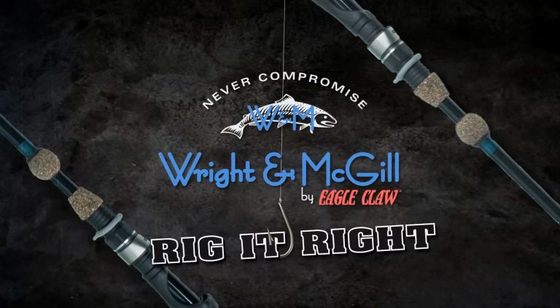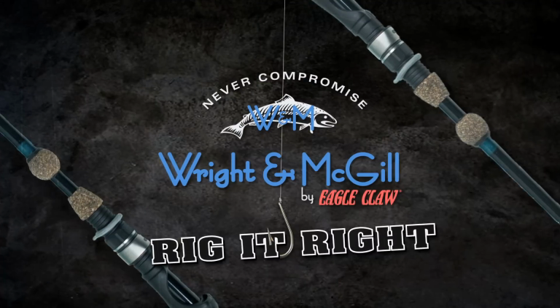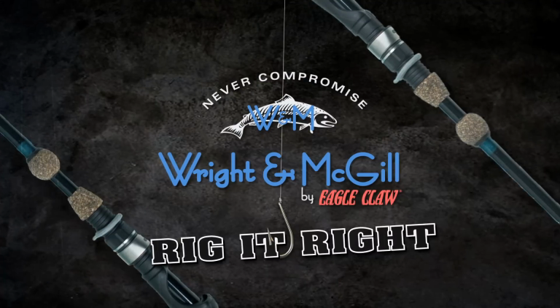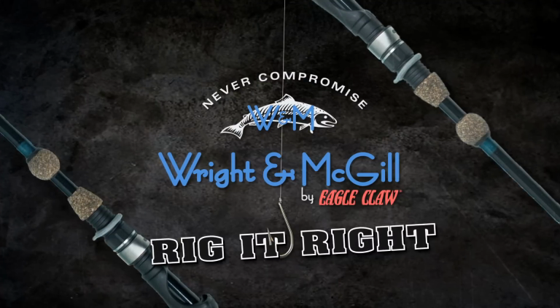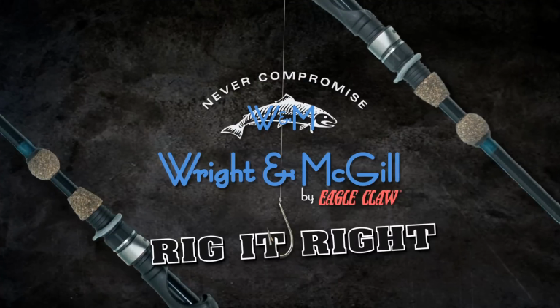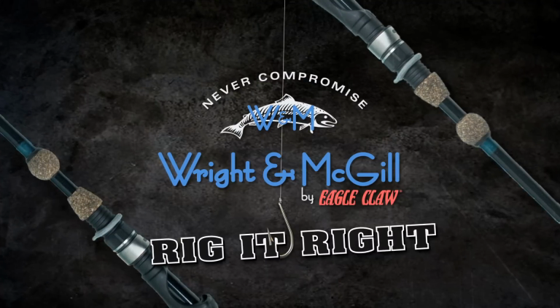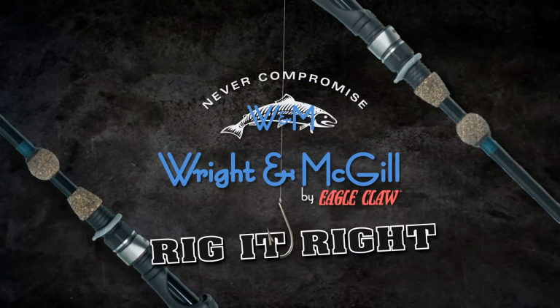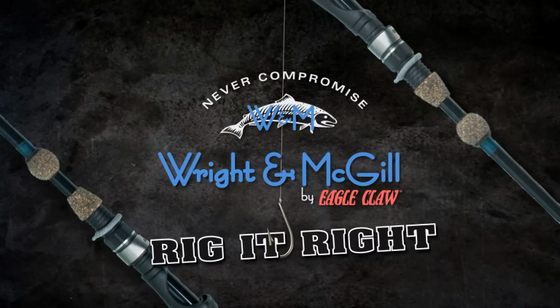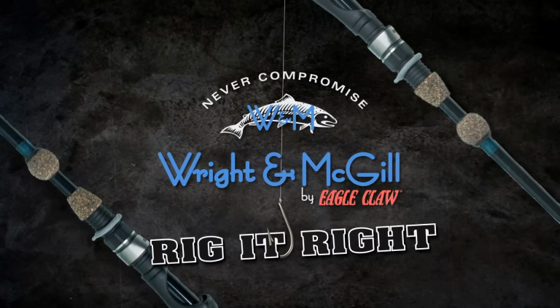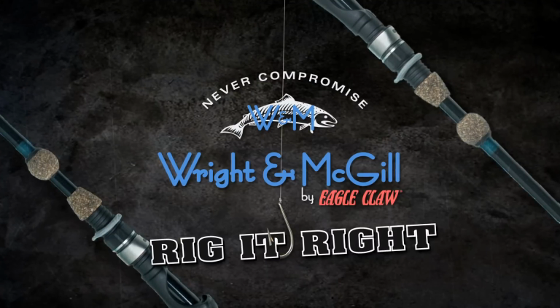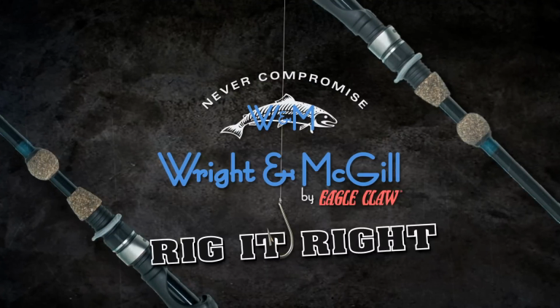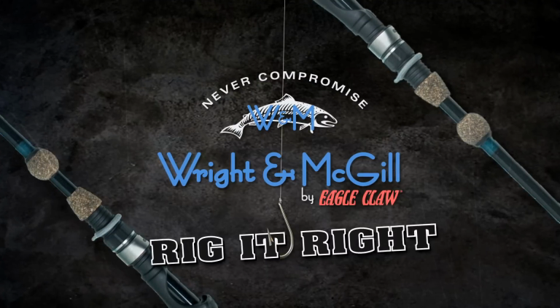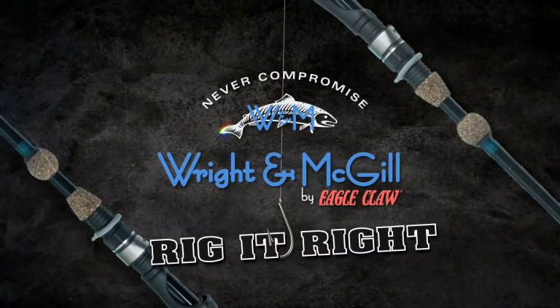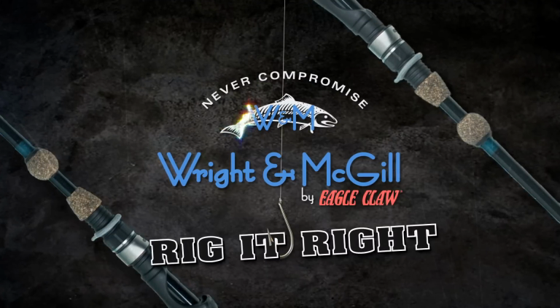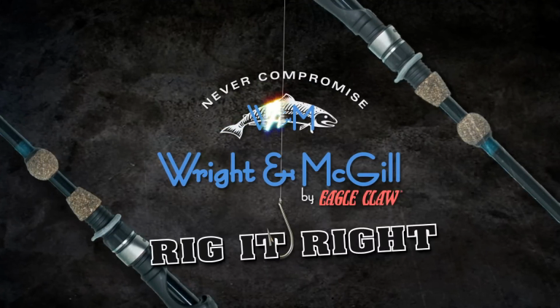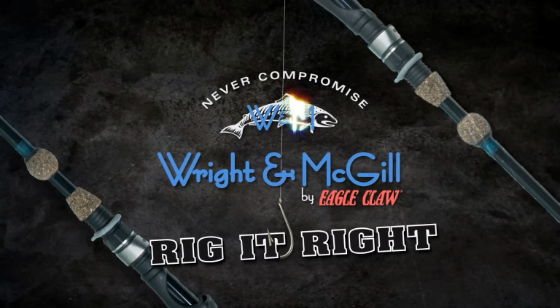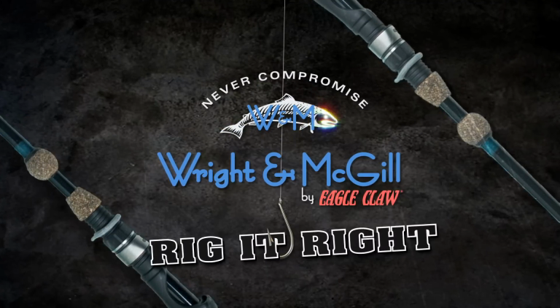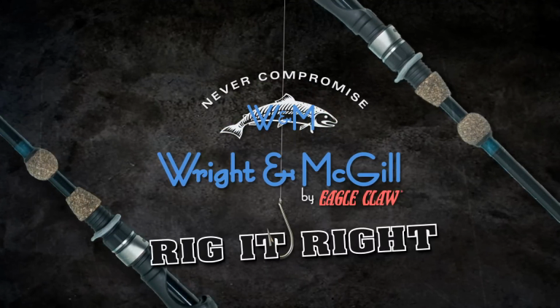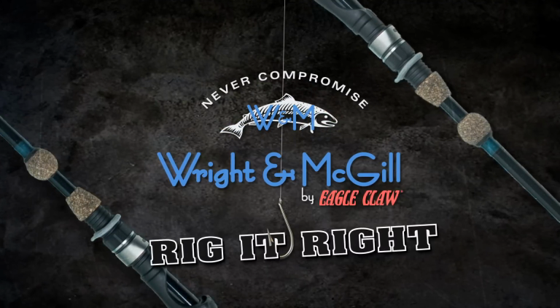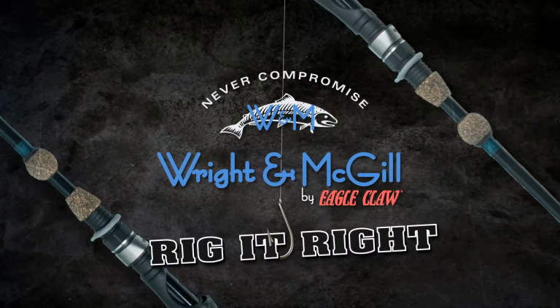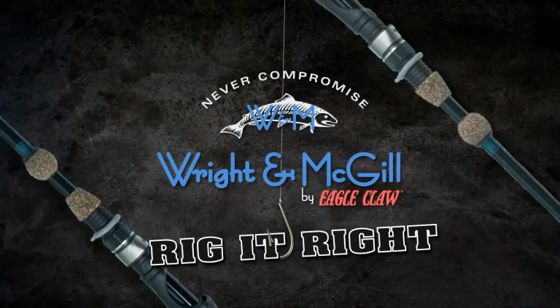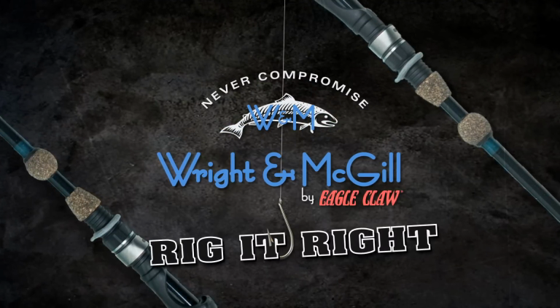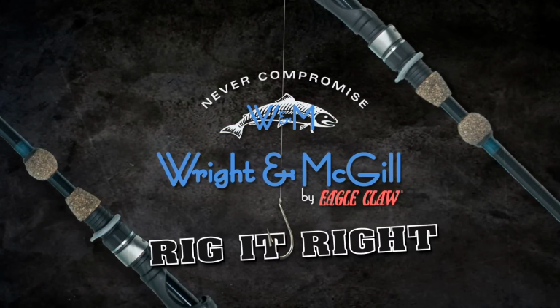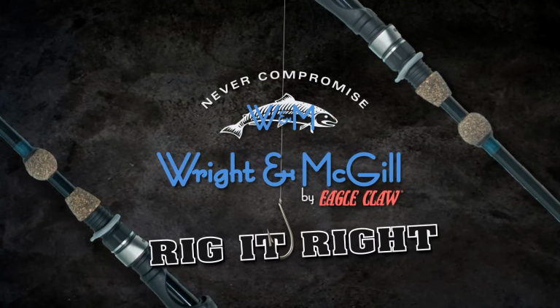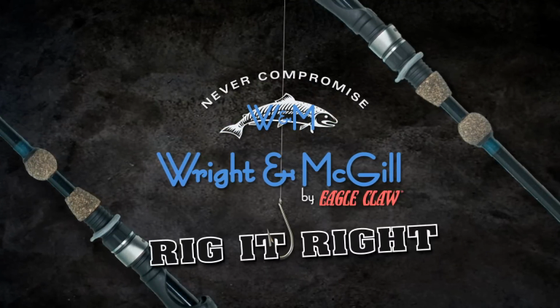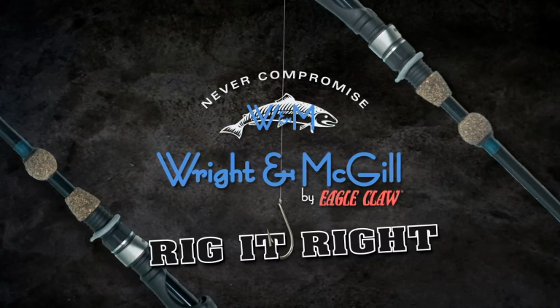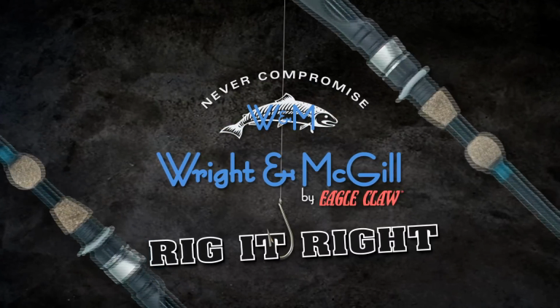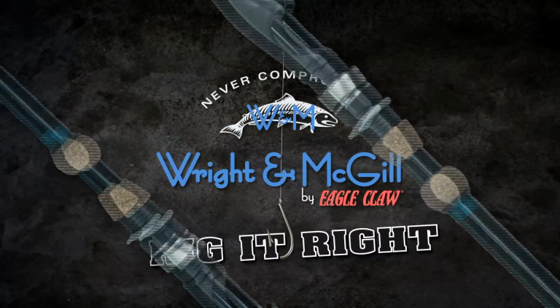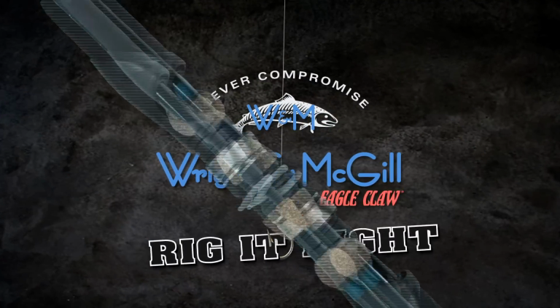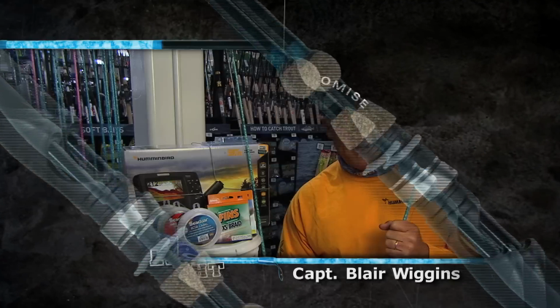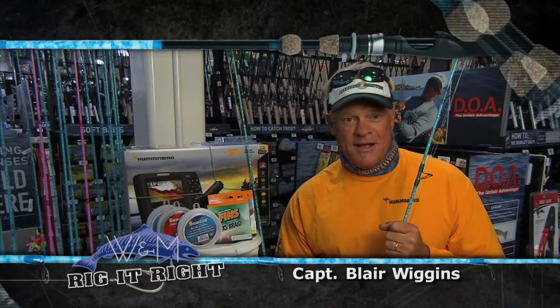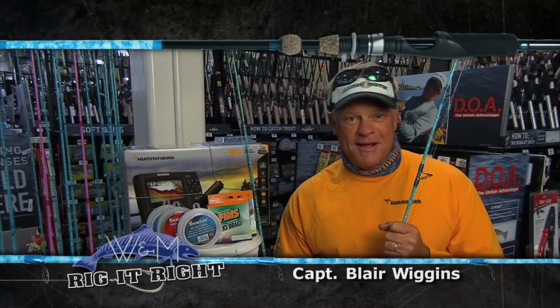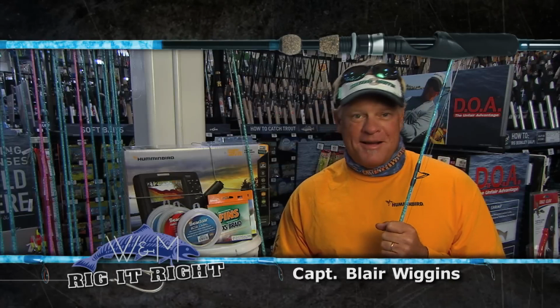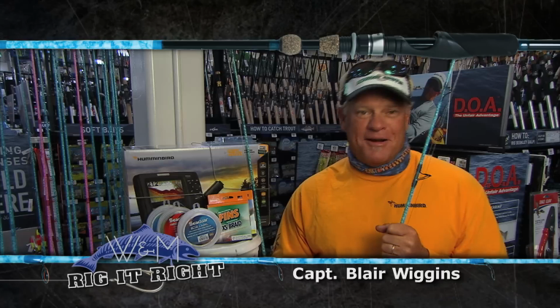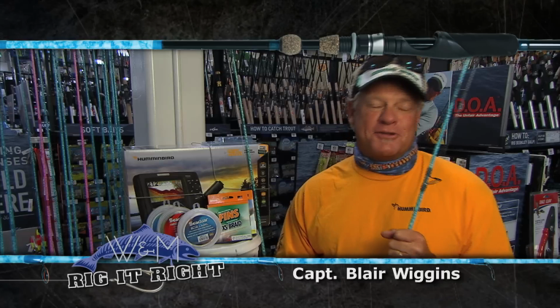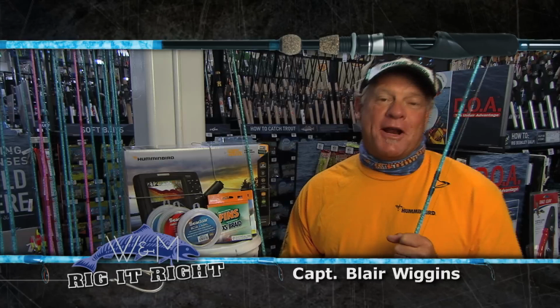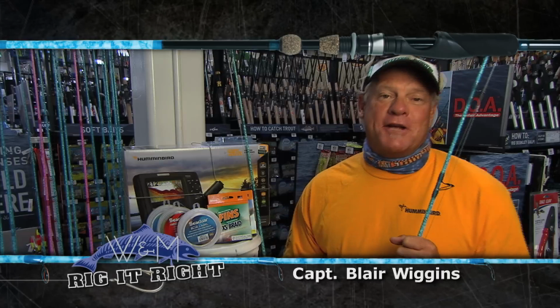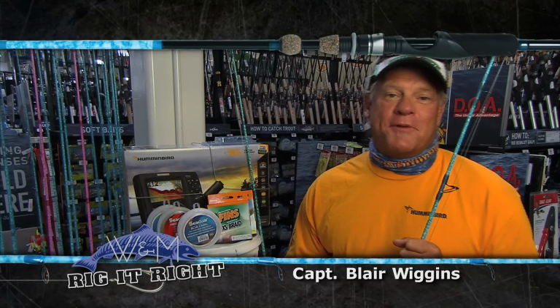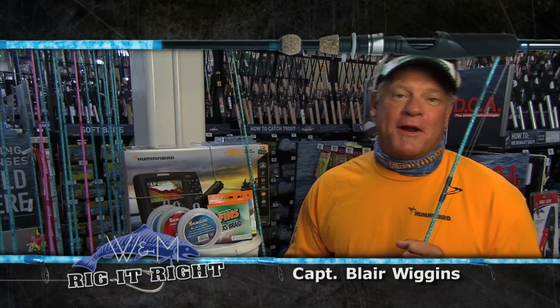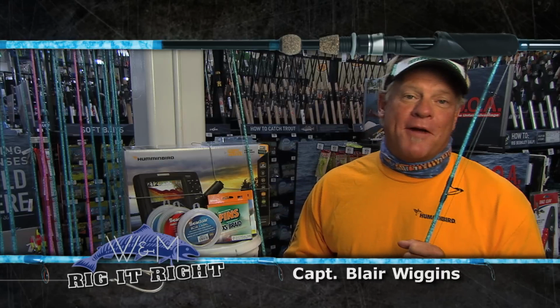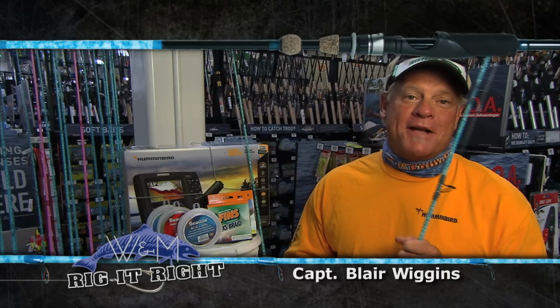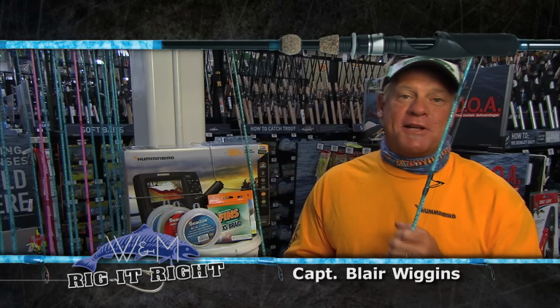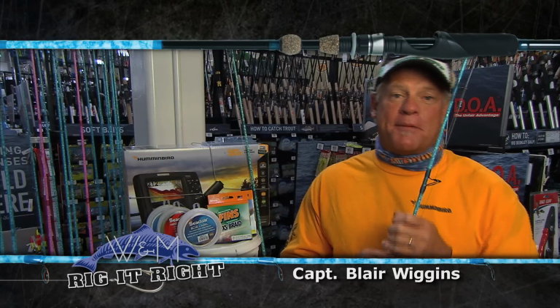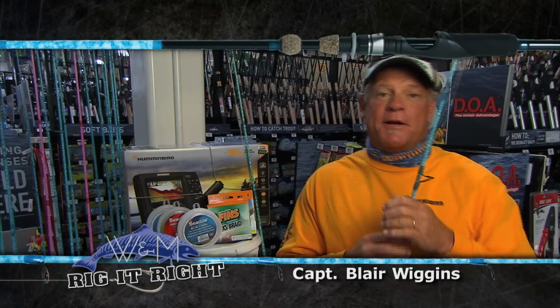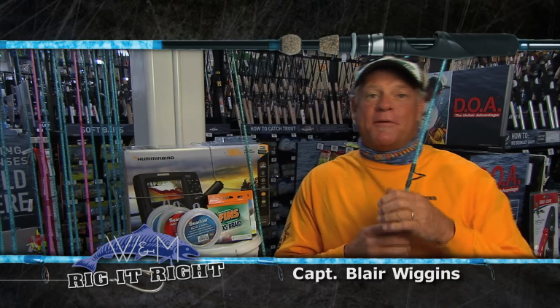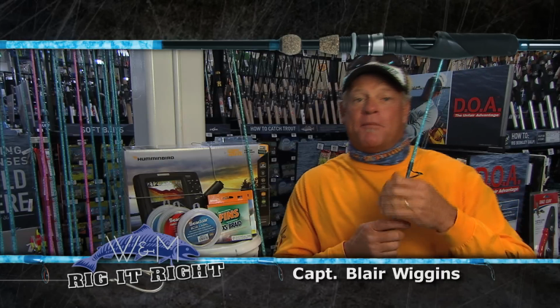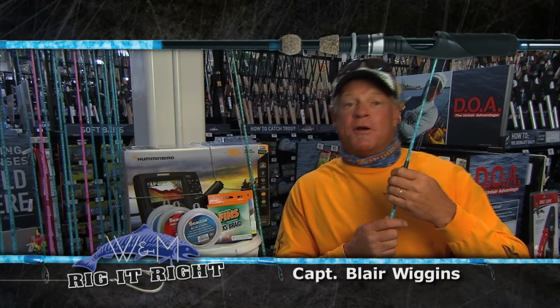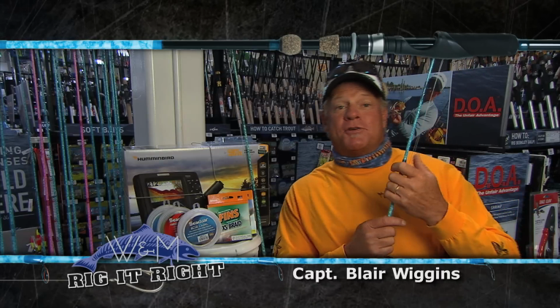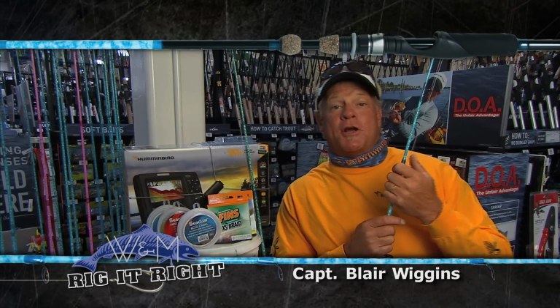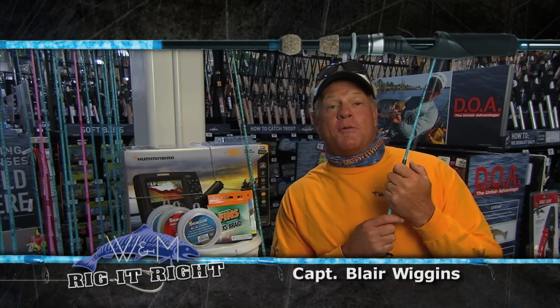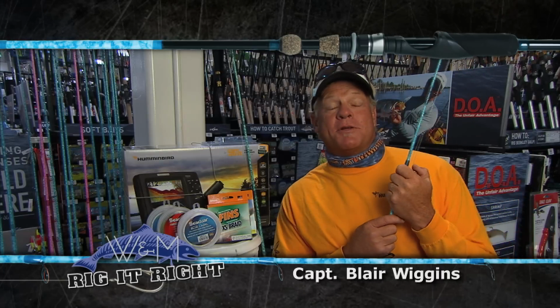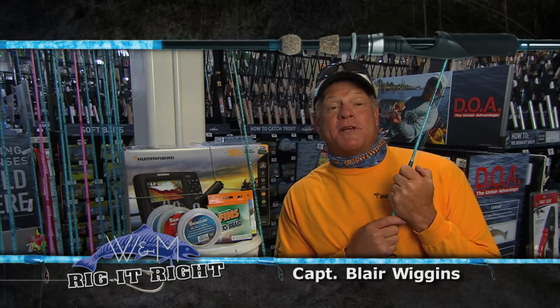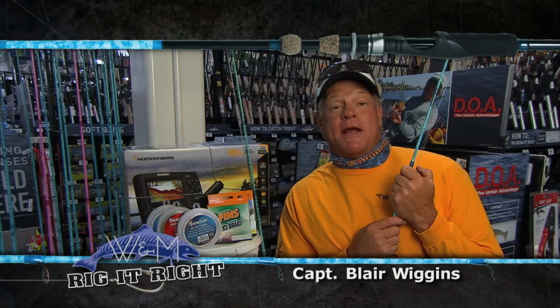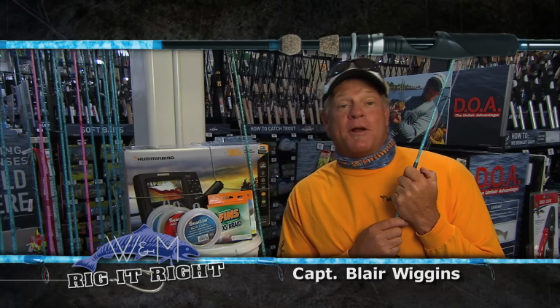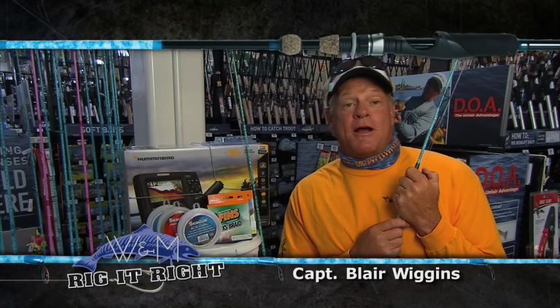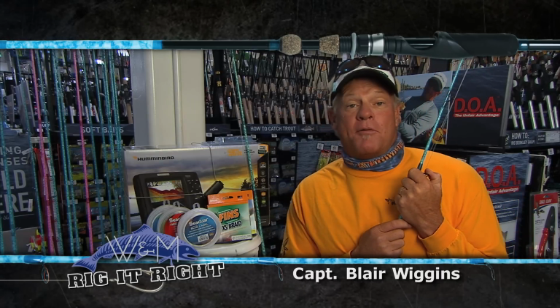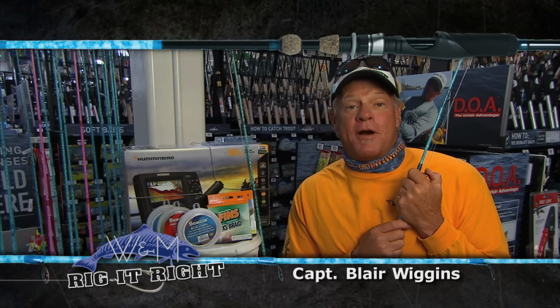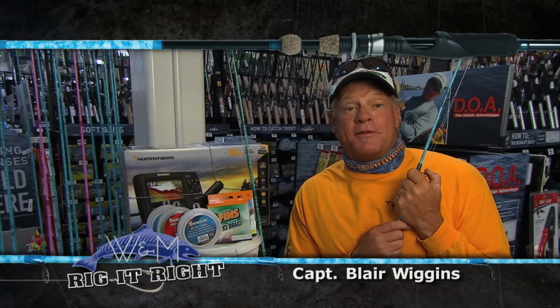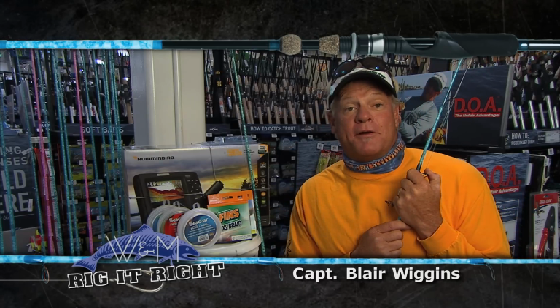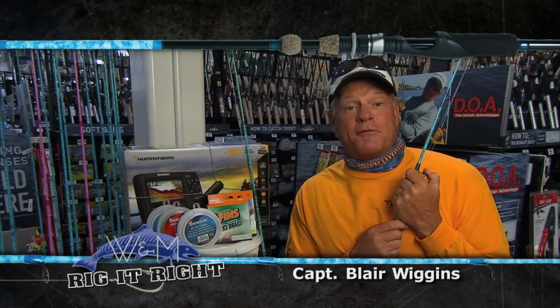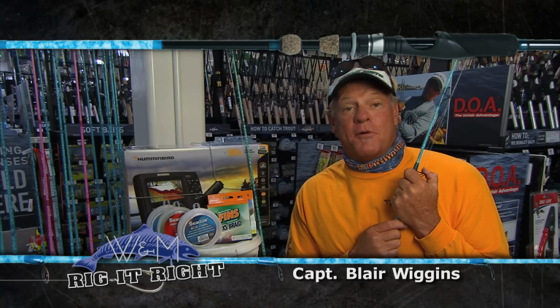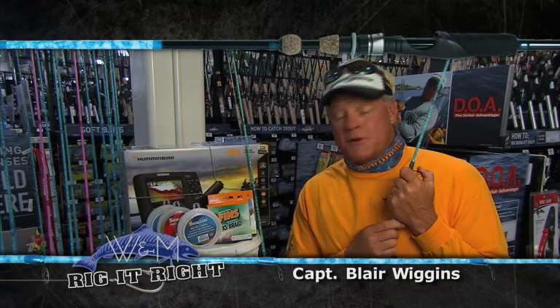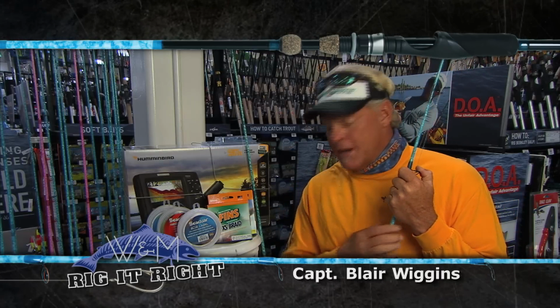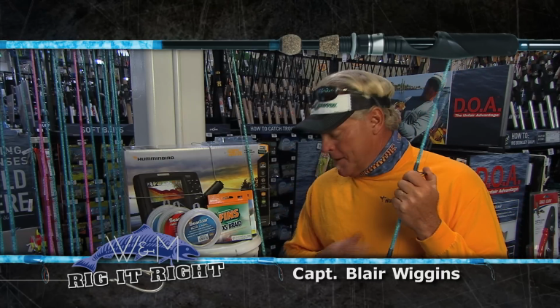Rig It Right by Wright & McGill. On today's Rig It Right segment, I'm going to show you what Sam and I were out there throwing today.